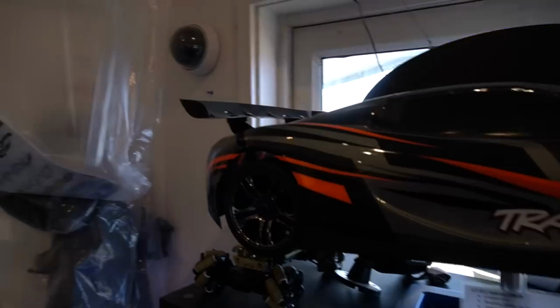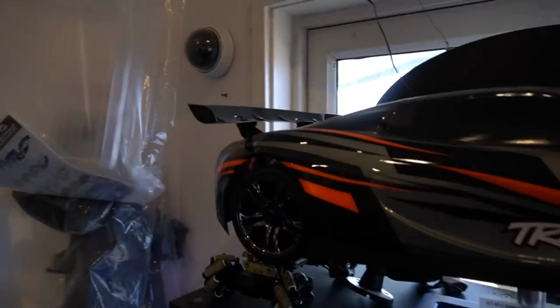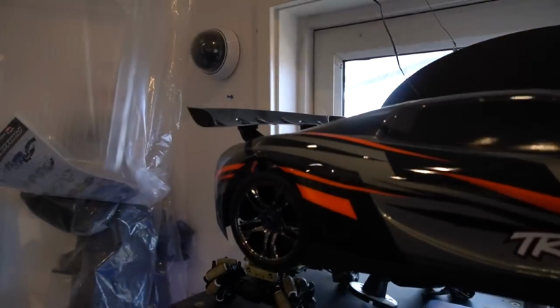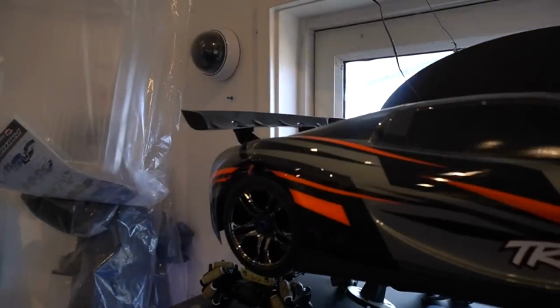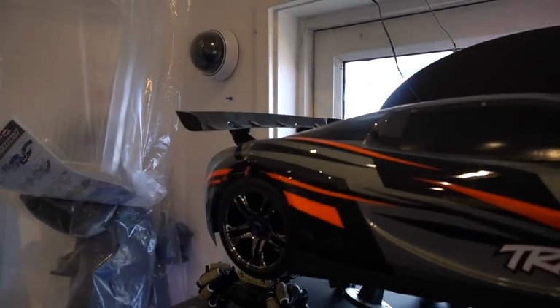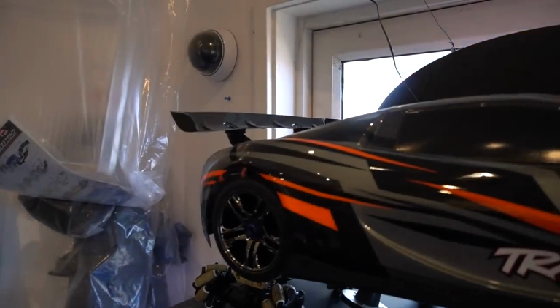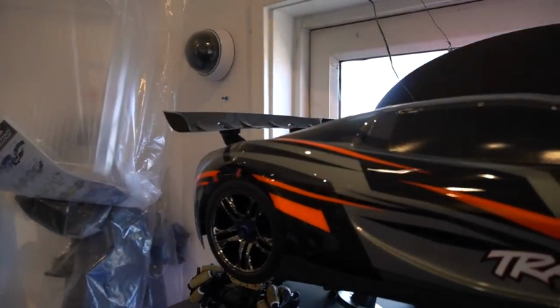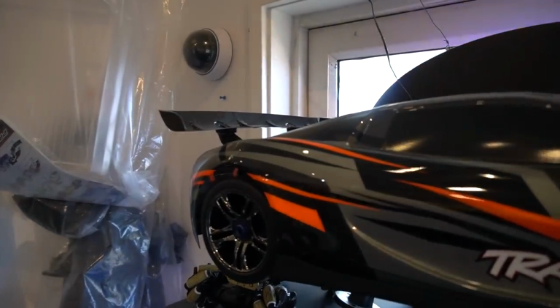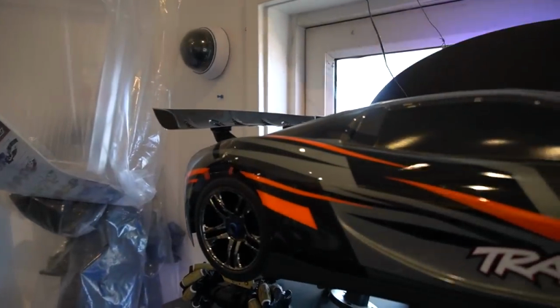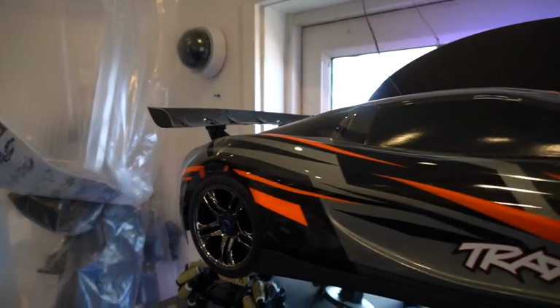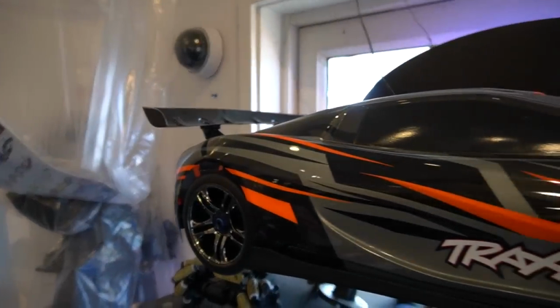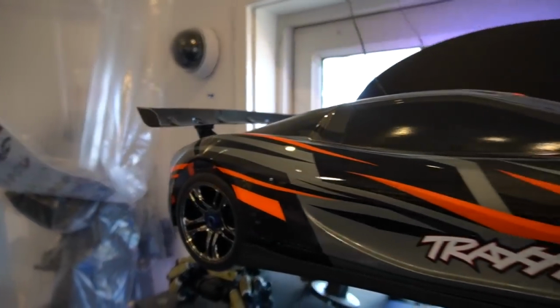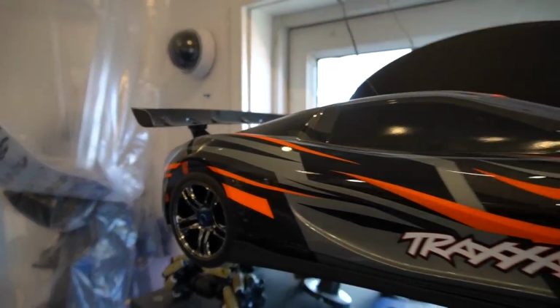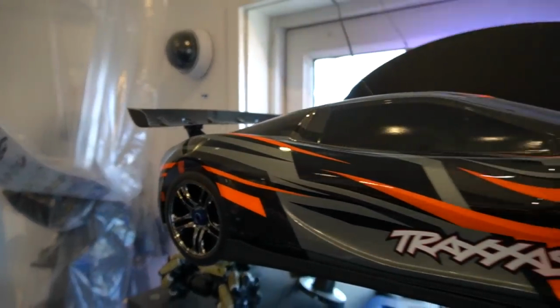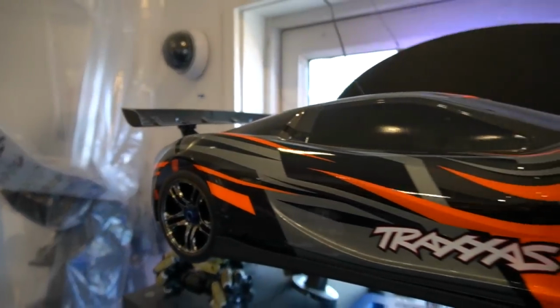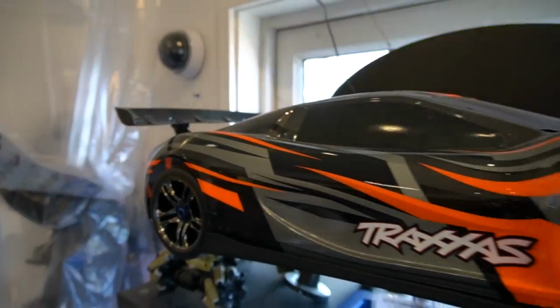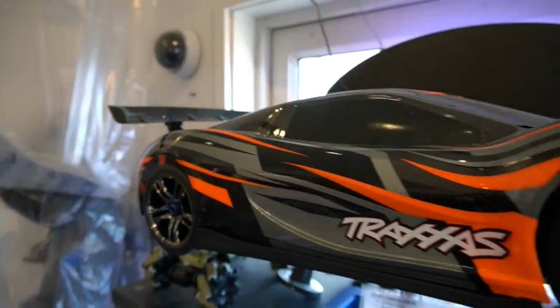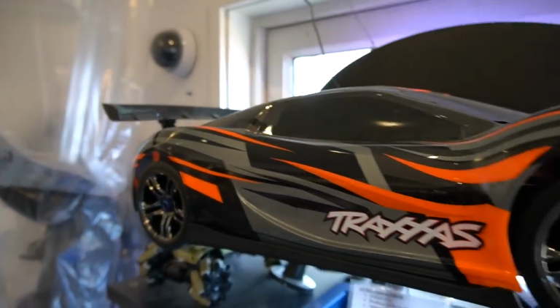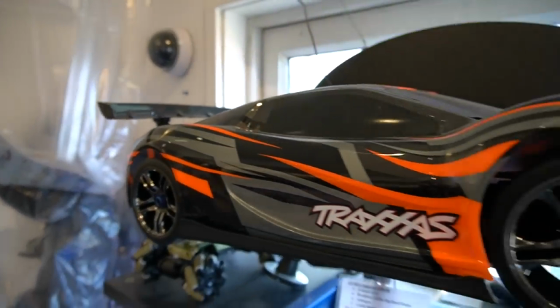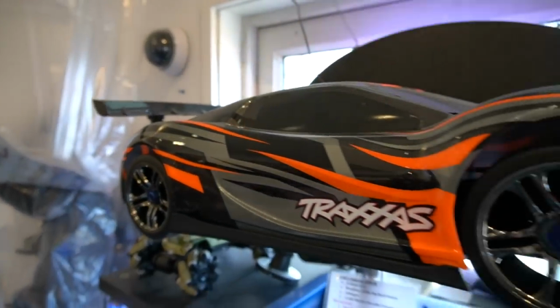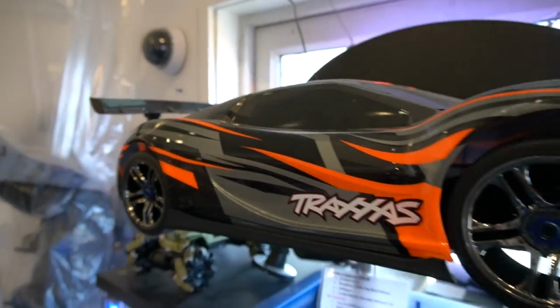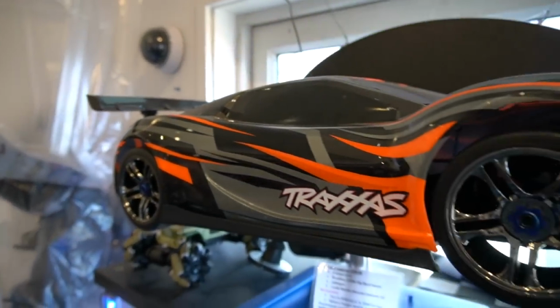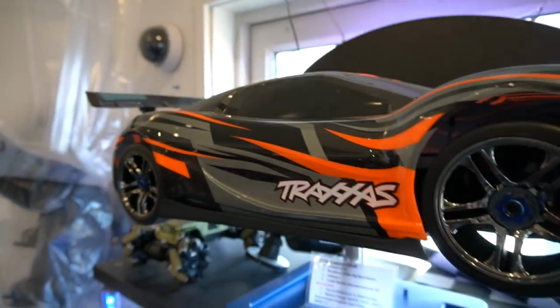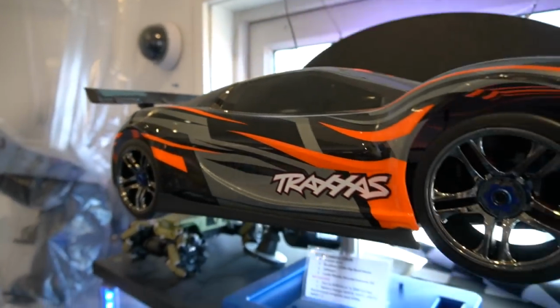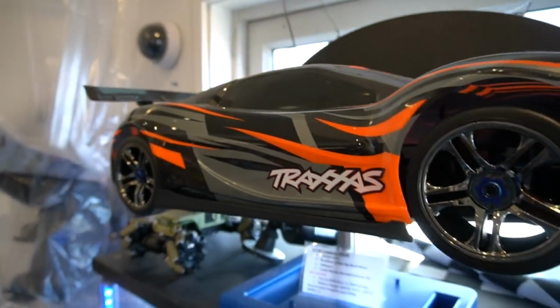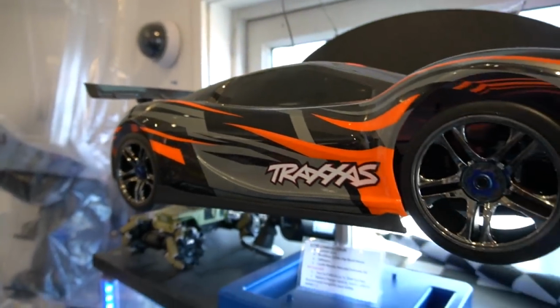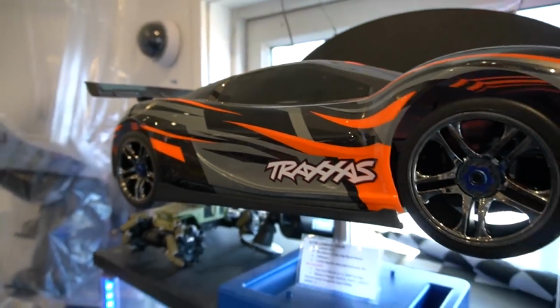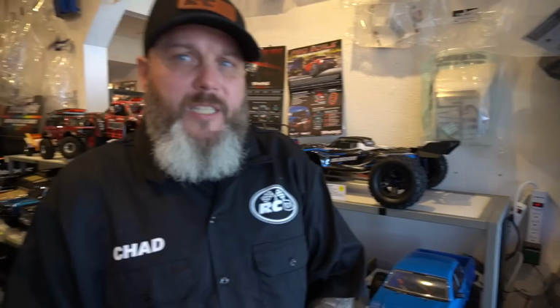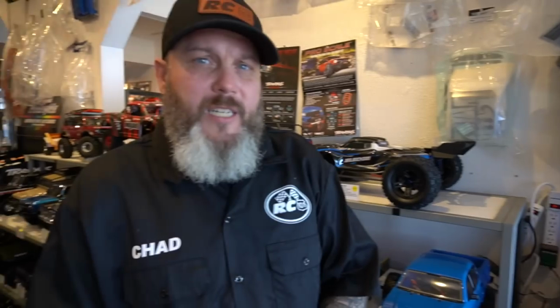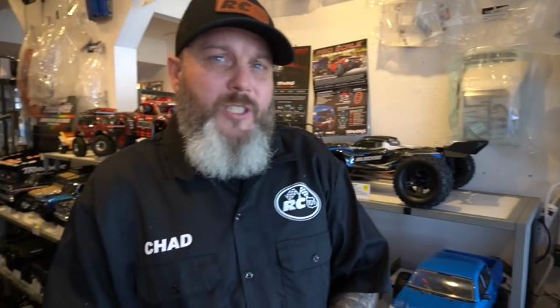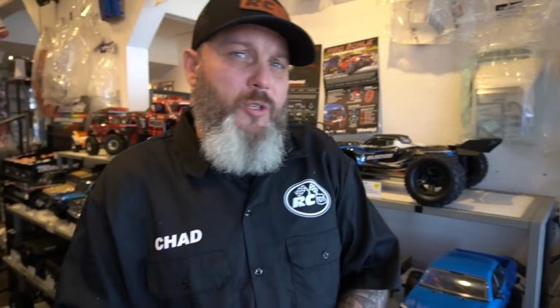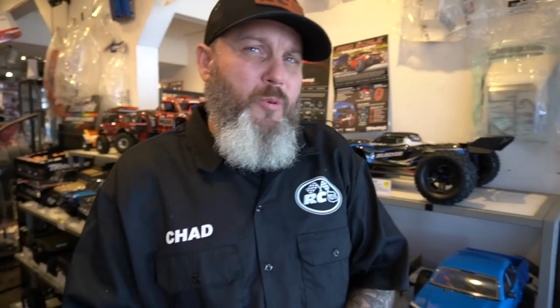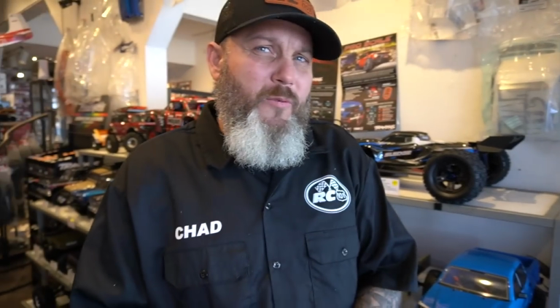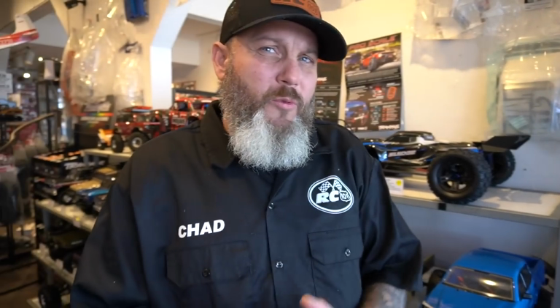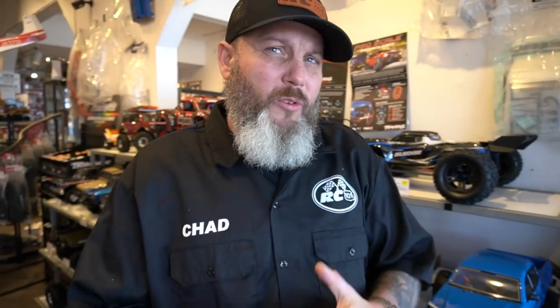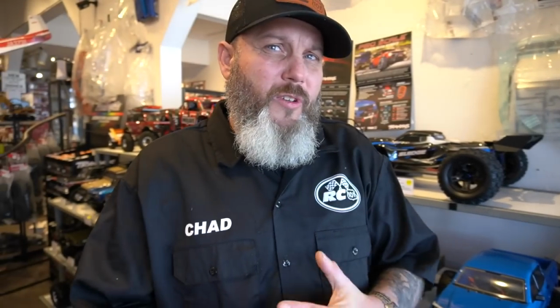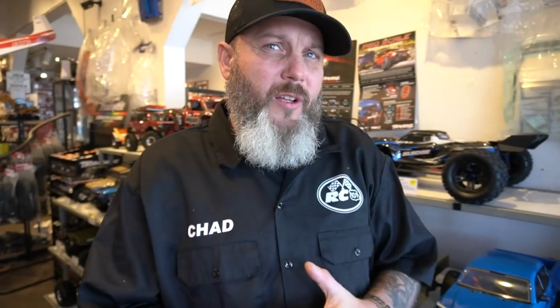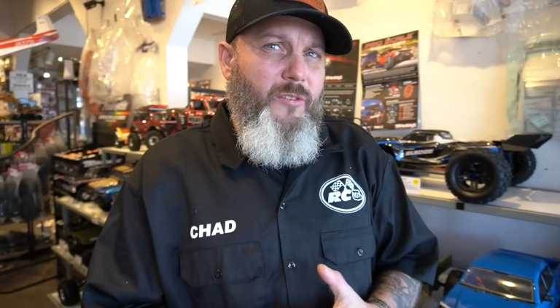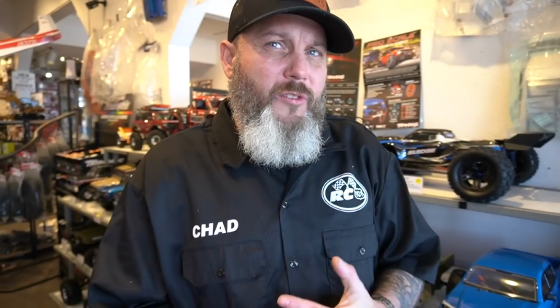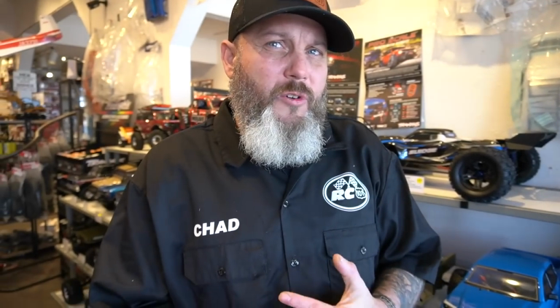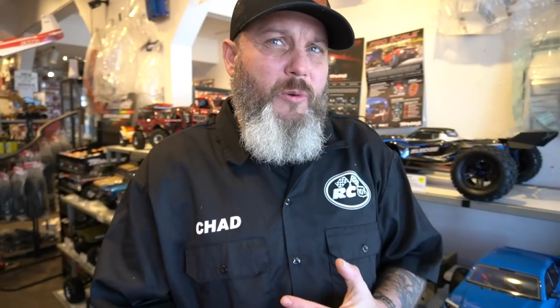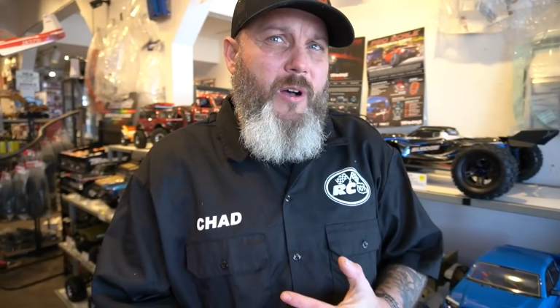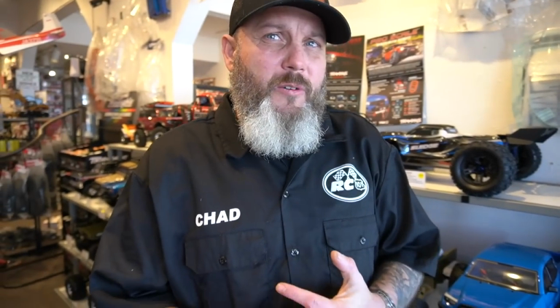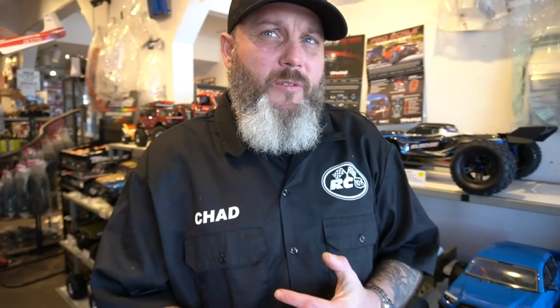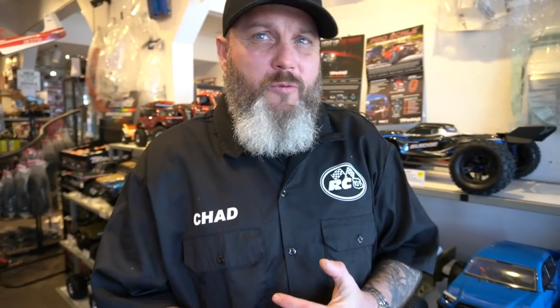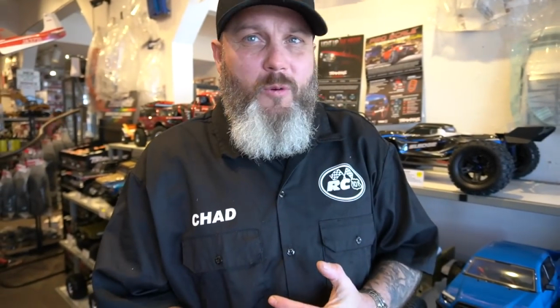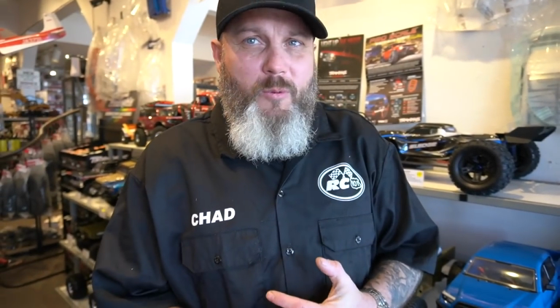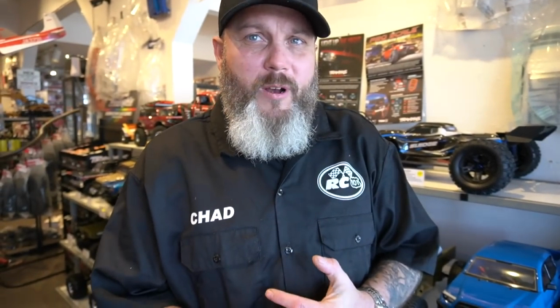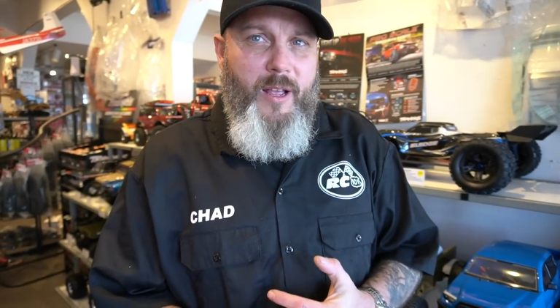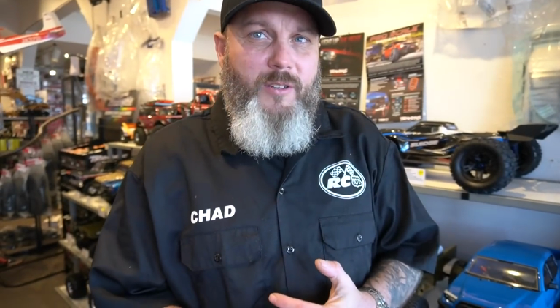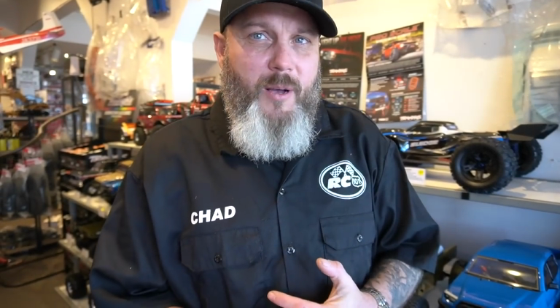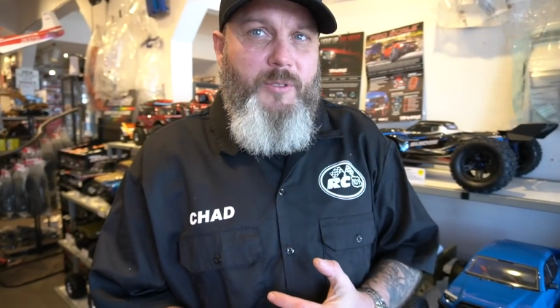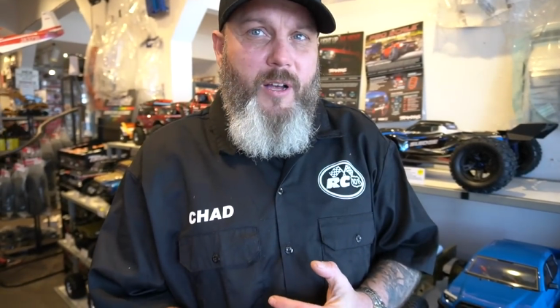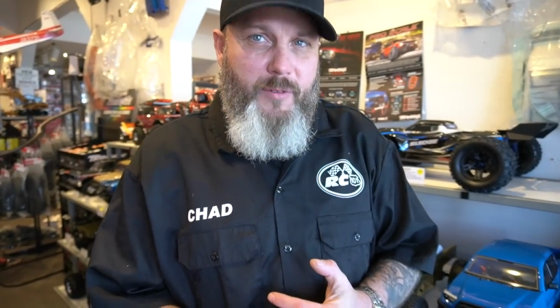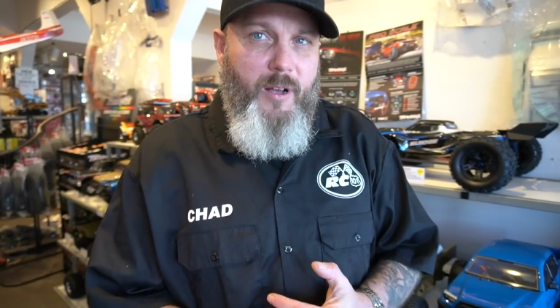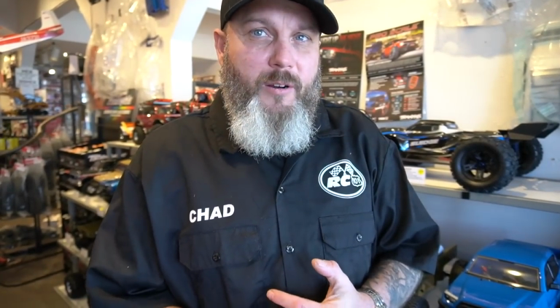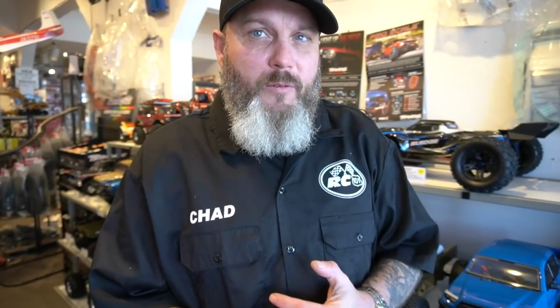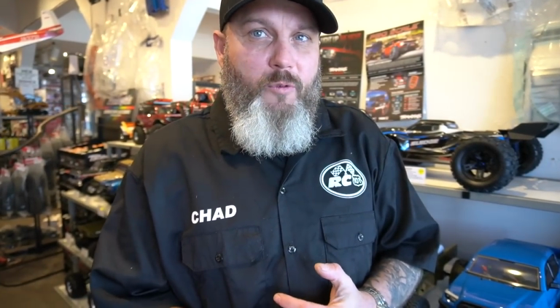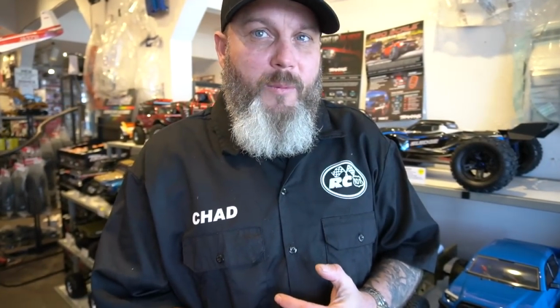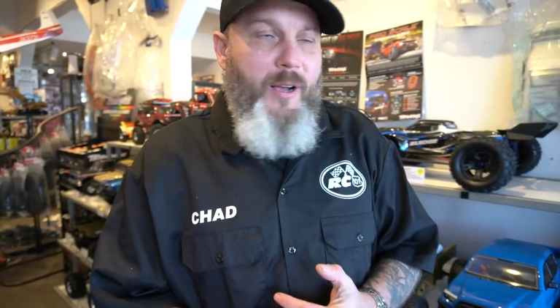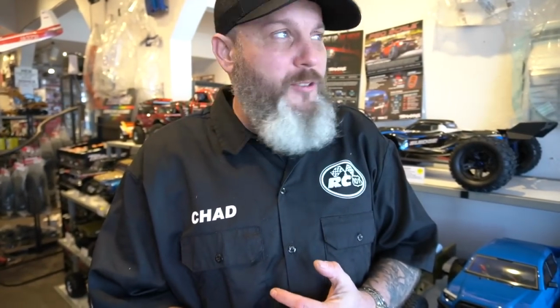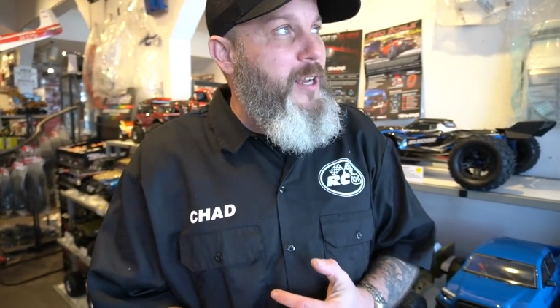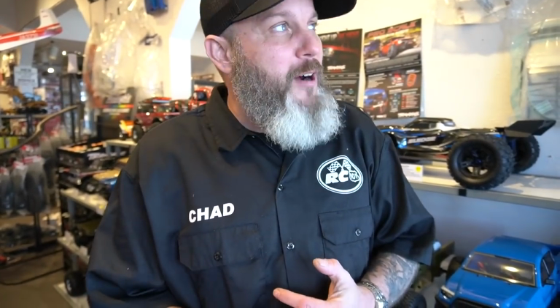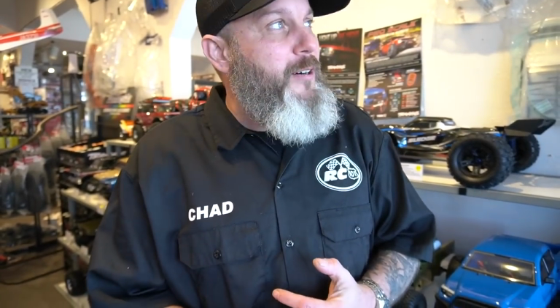Fastest production RC car in the world out of the box. Zero to 60 in 2.4 seconds, zero to 104 — tops off at 104 miles an hour.